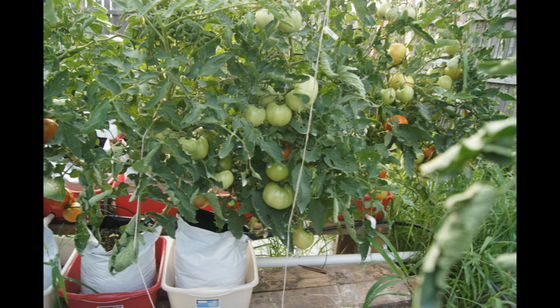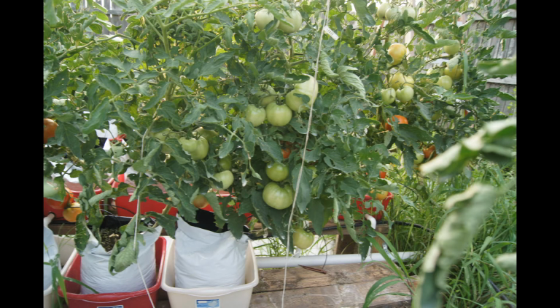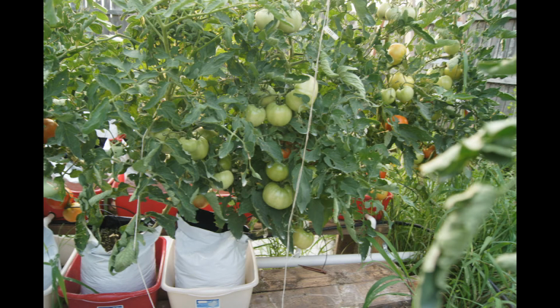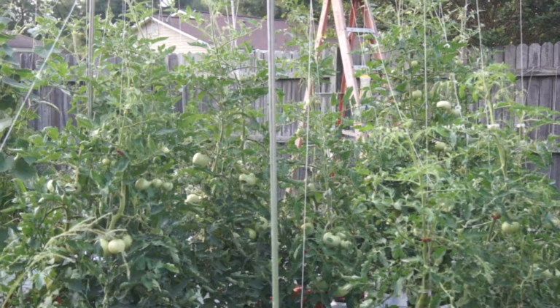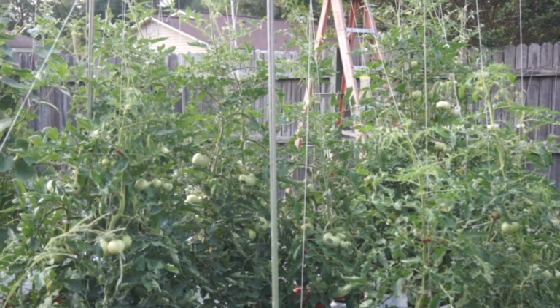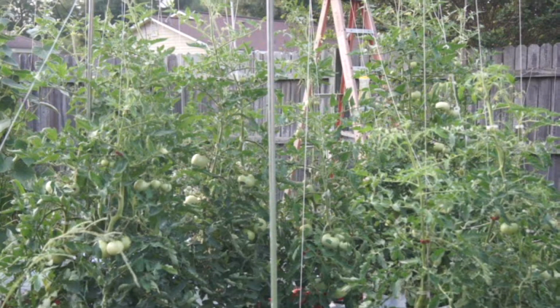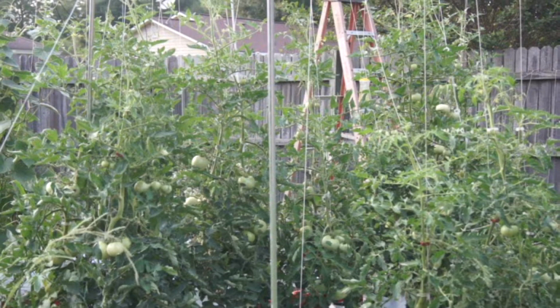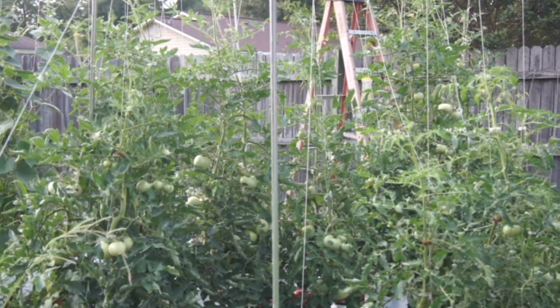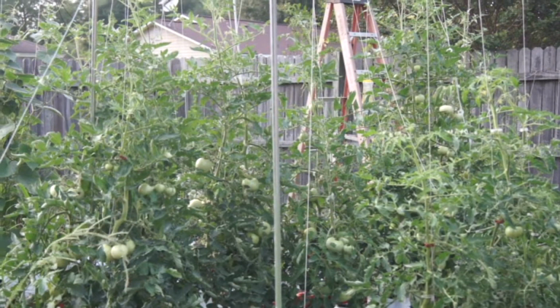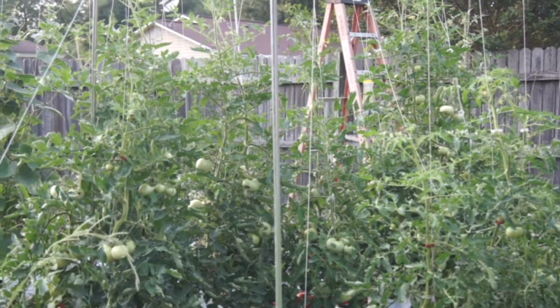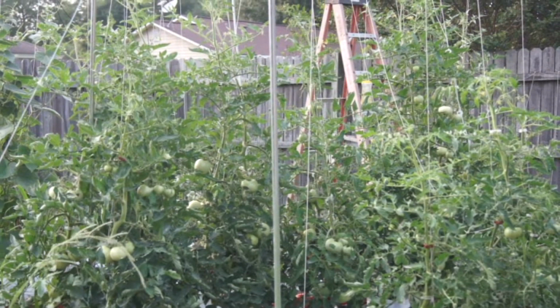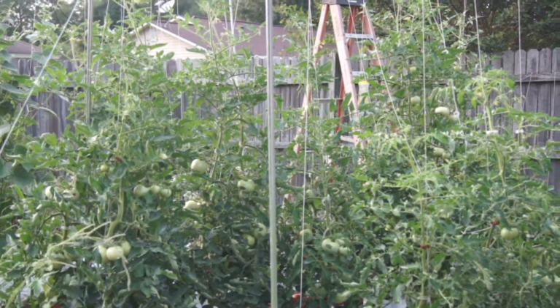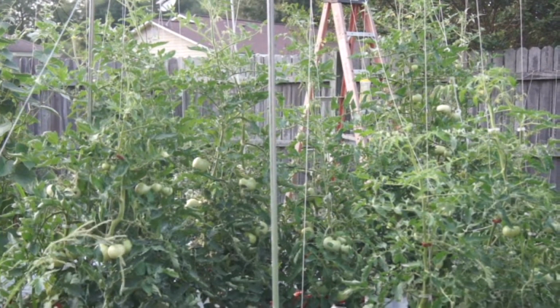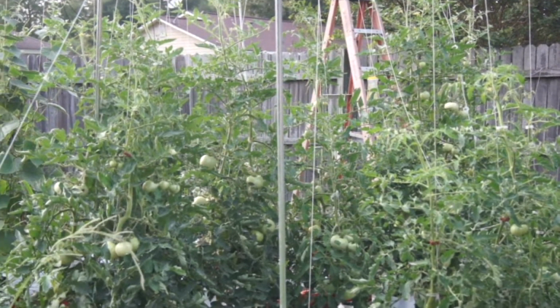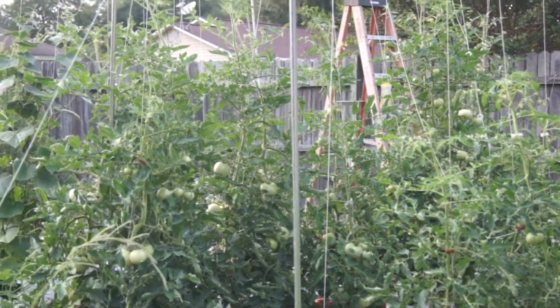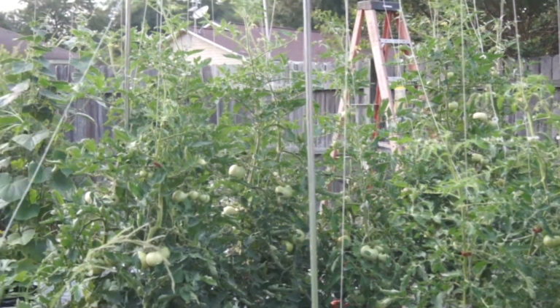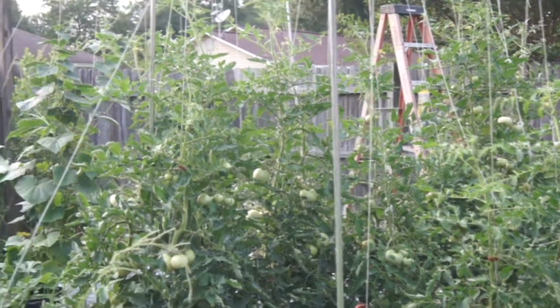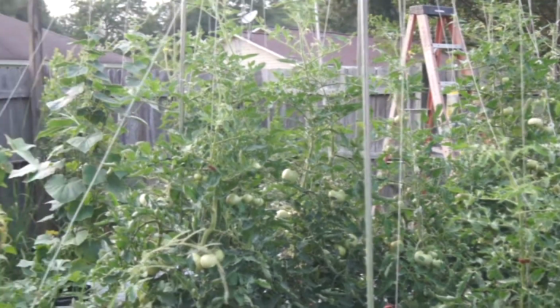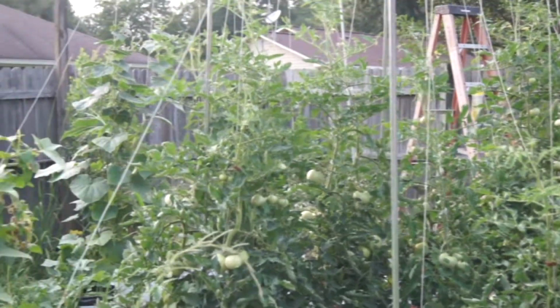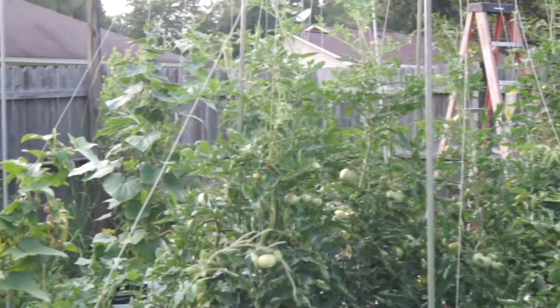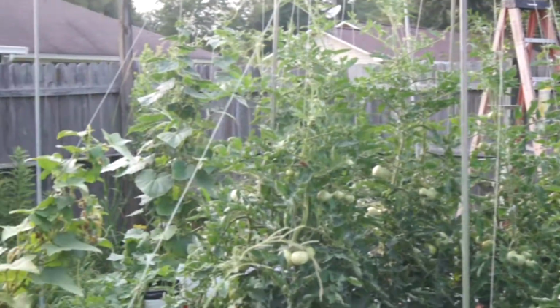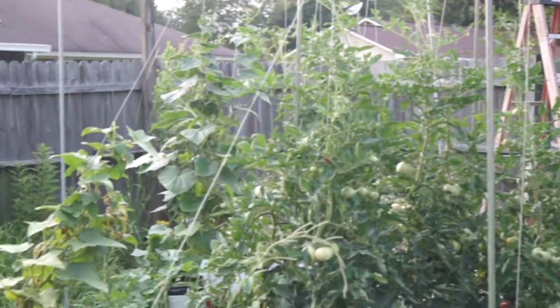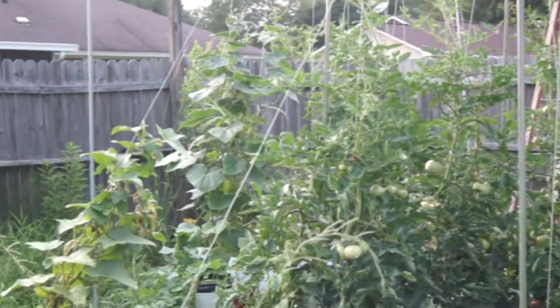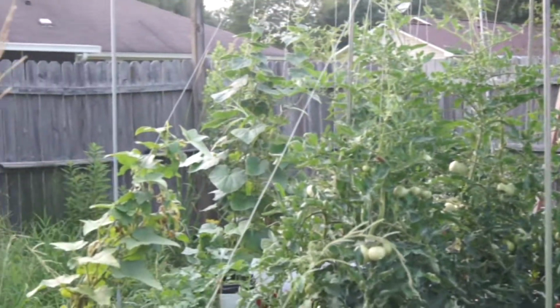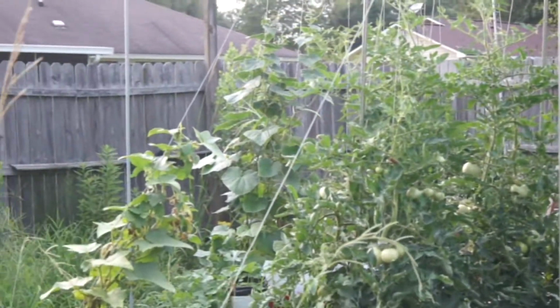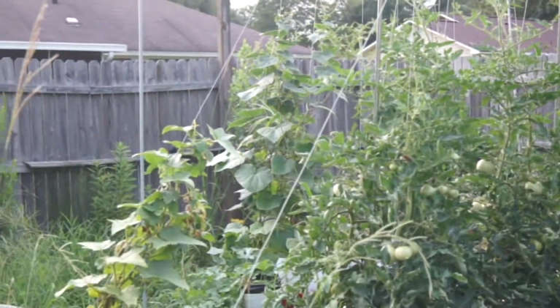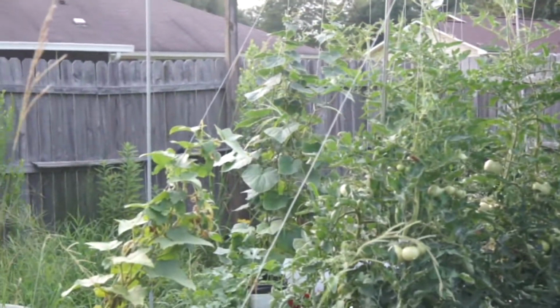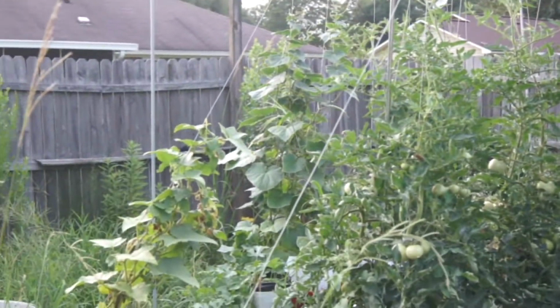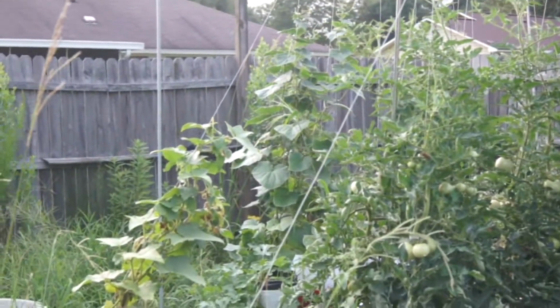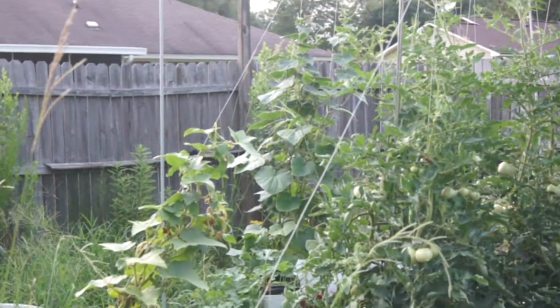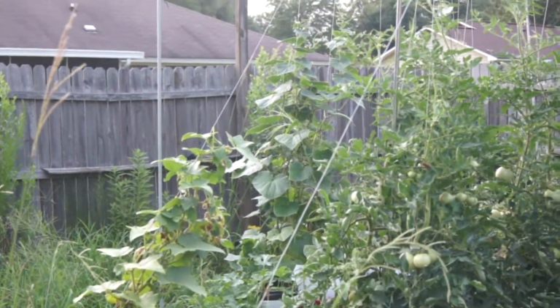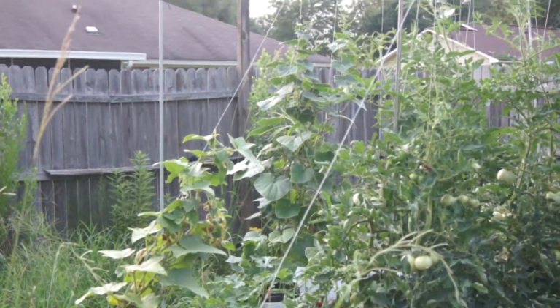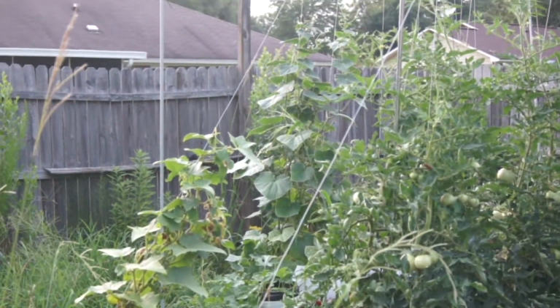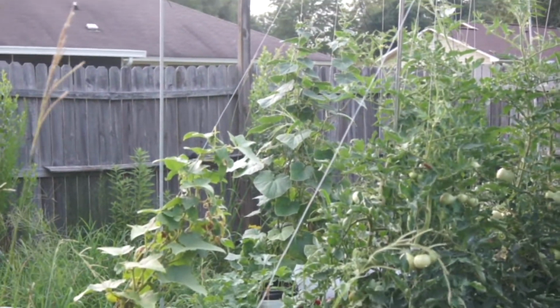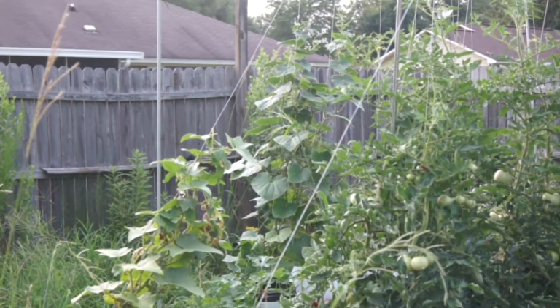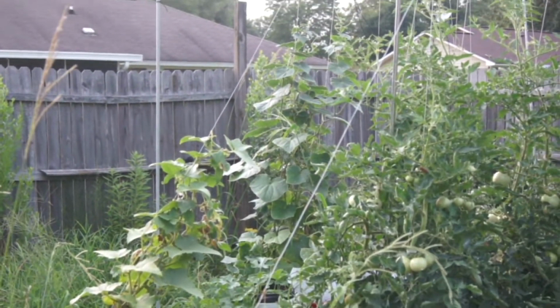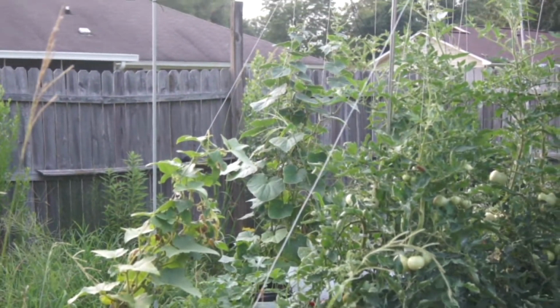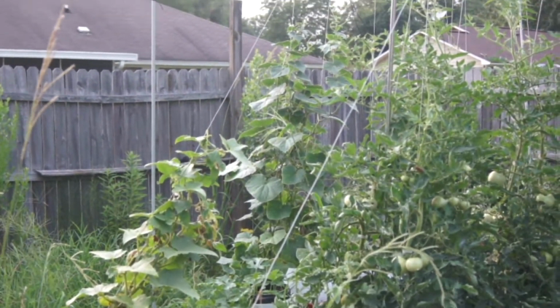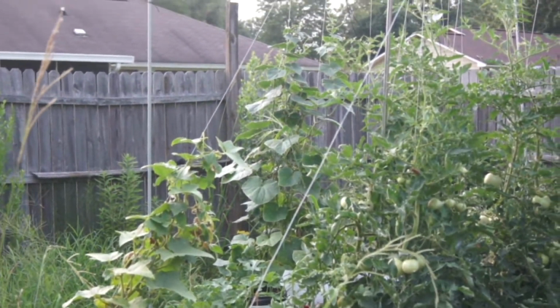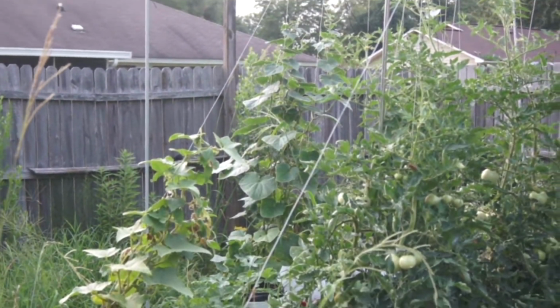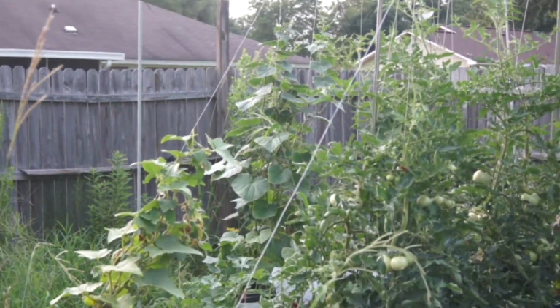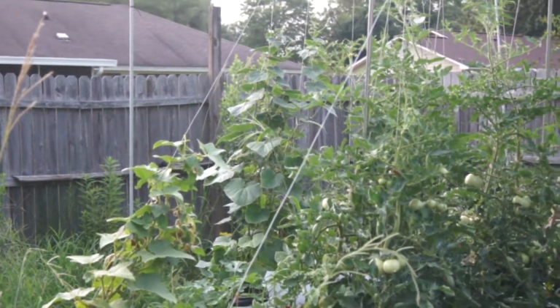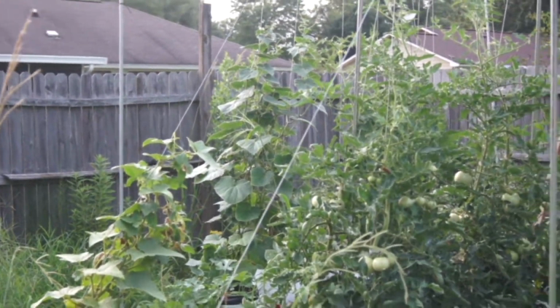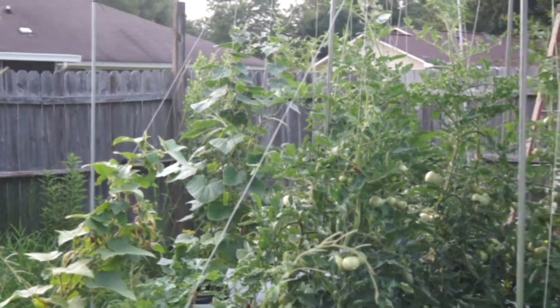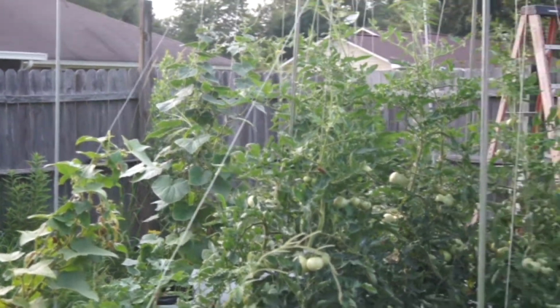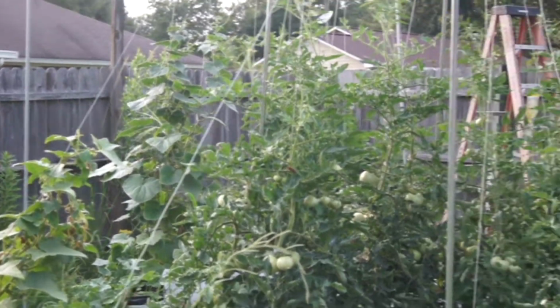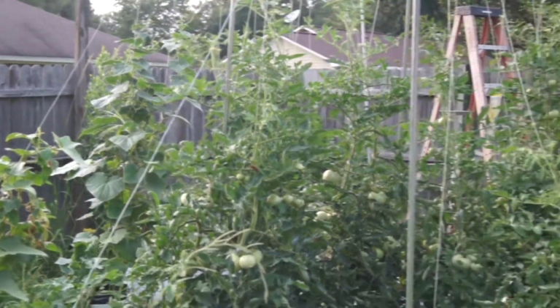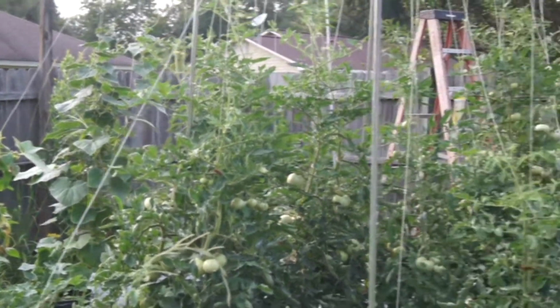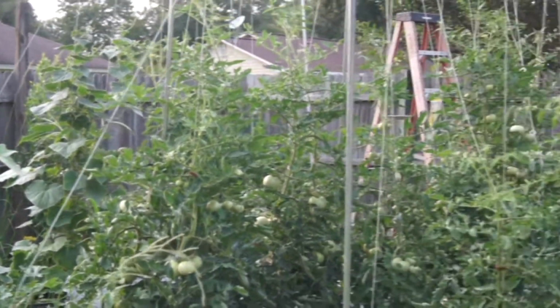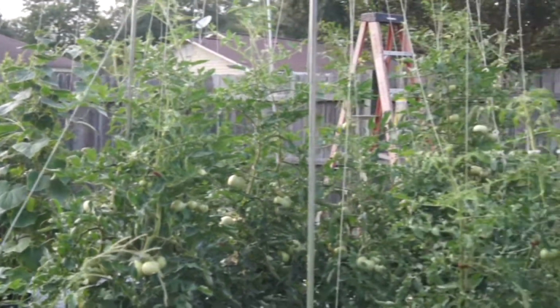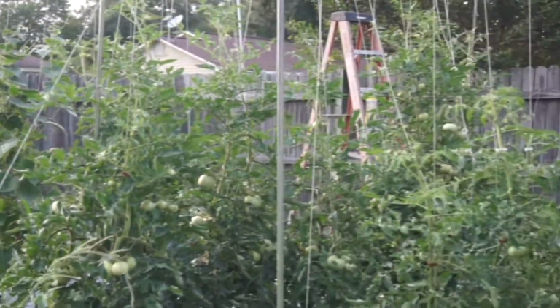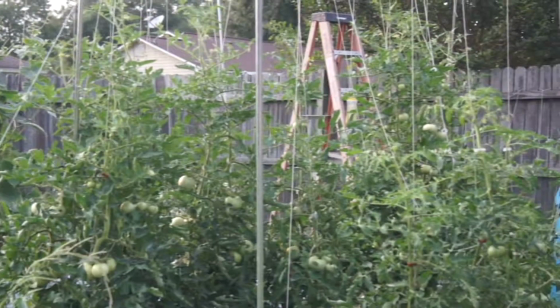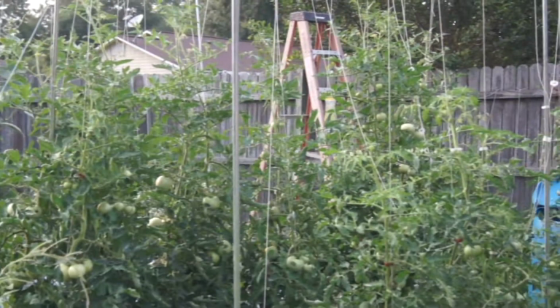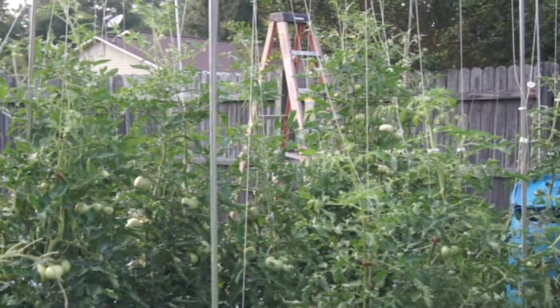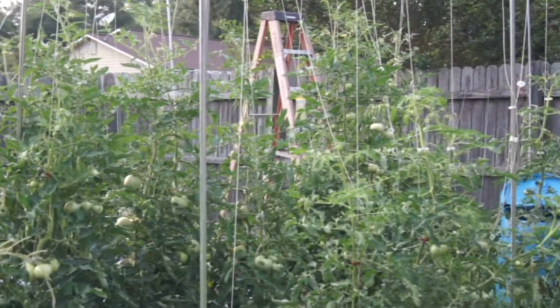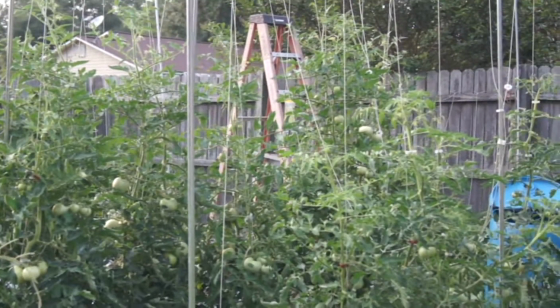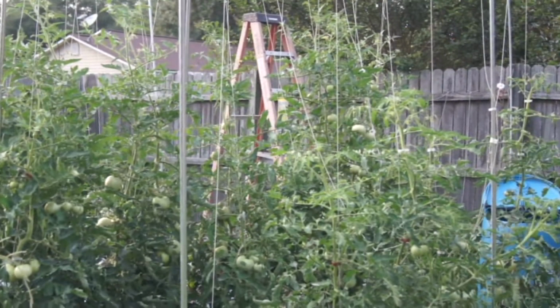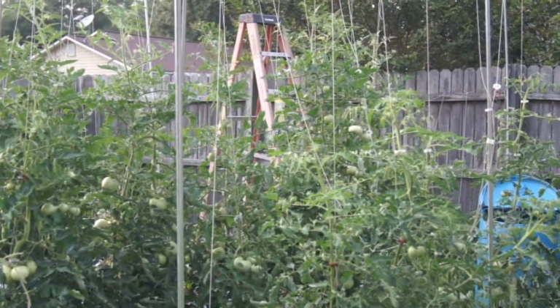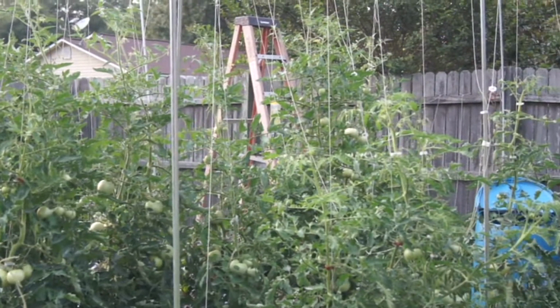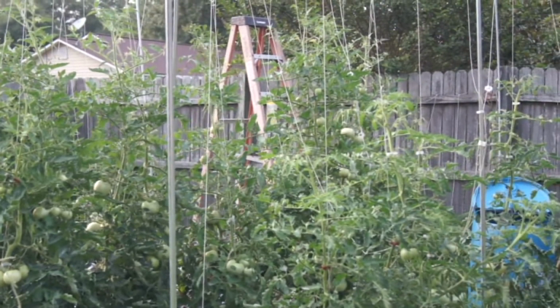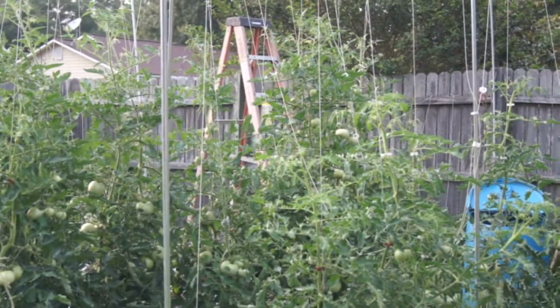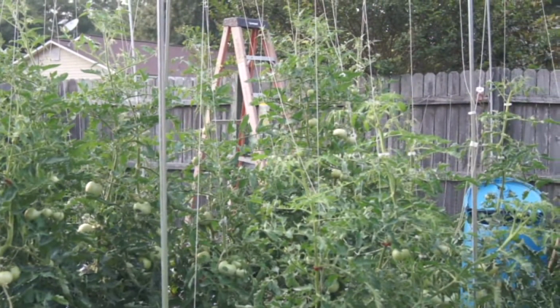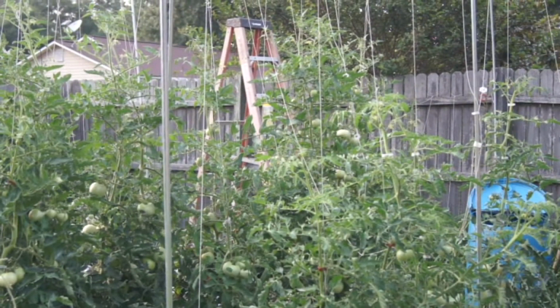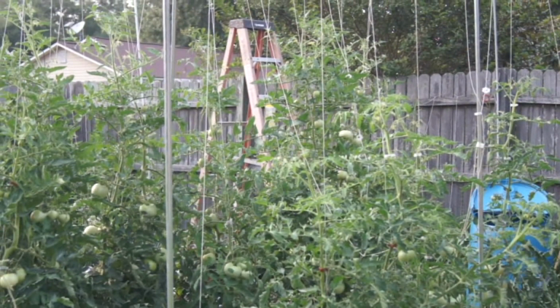How's it going everybody? Today is July the 1st. I'll give you a little update on the tomatoes.